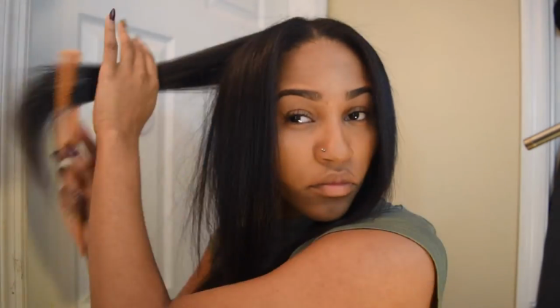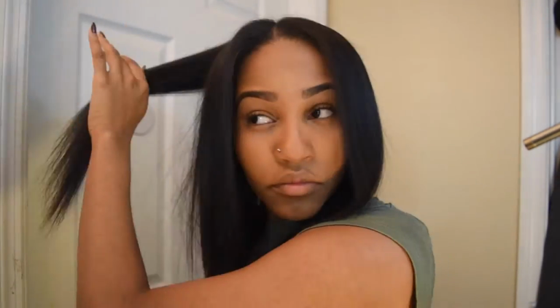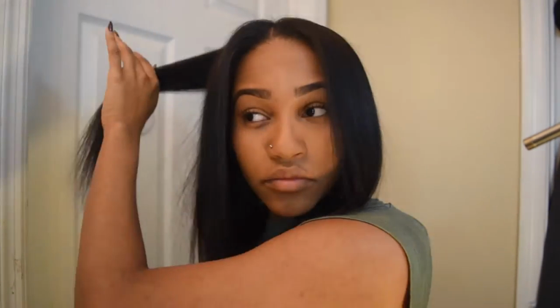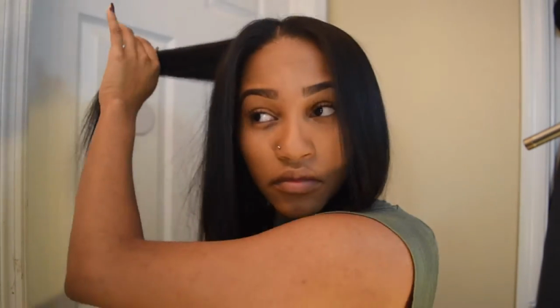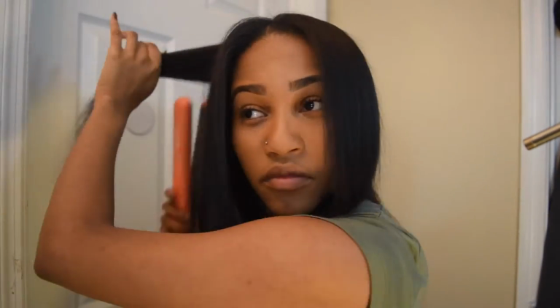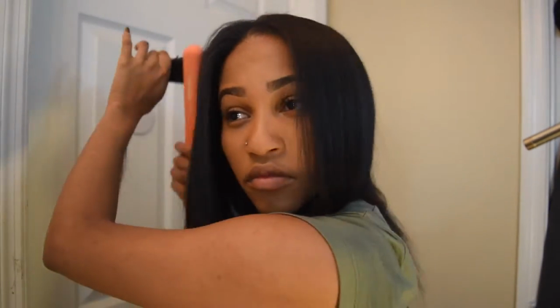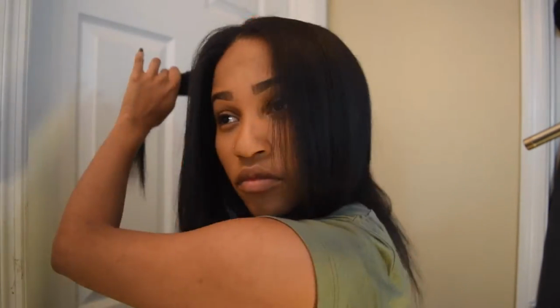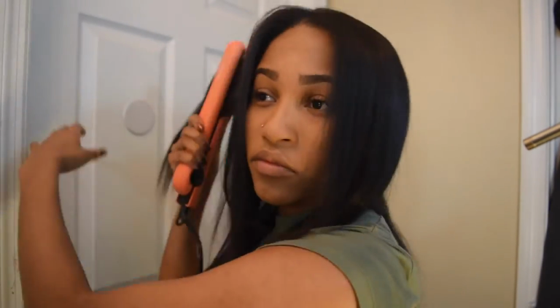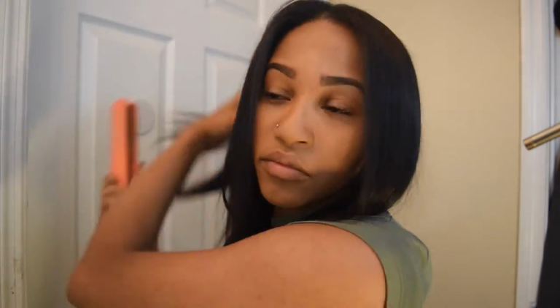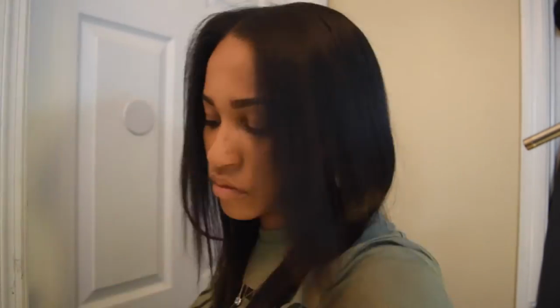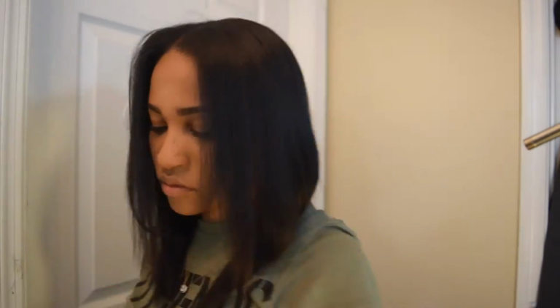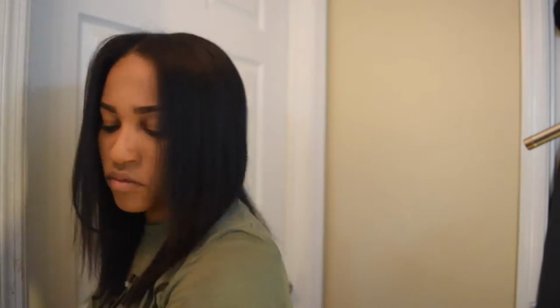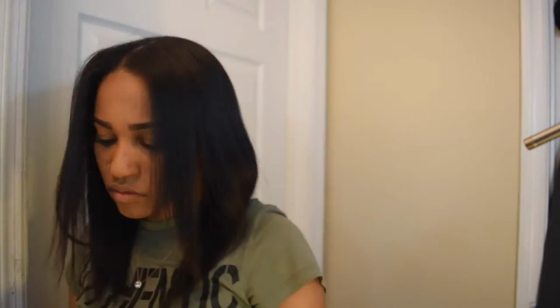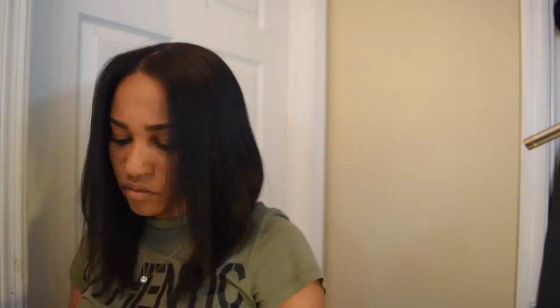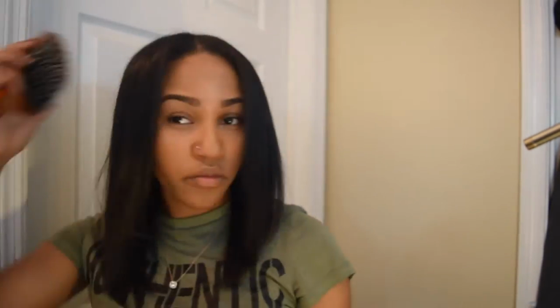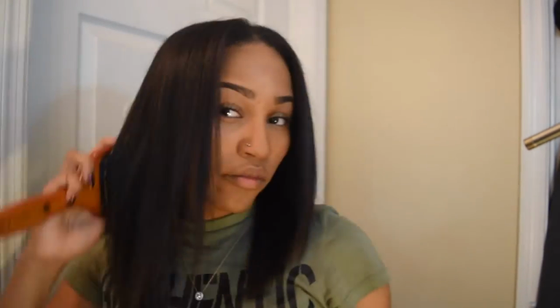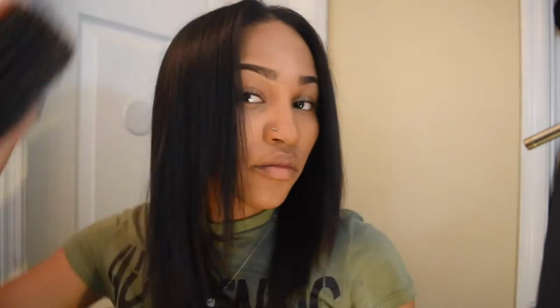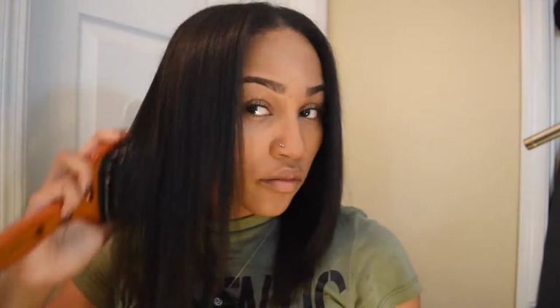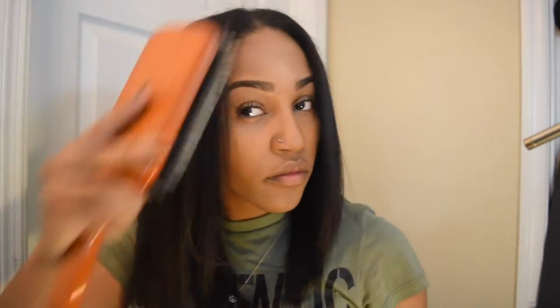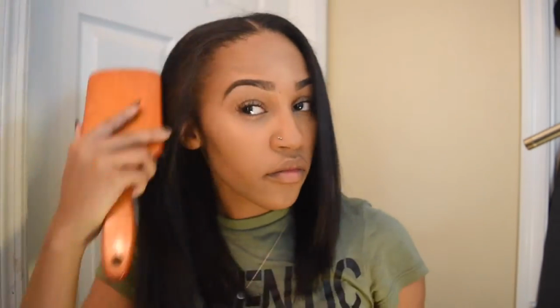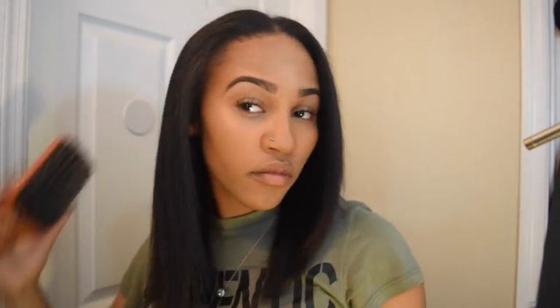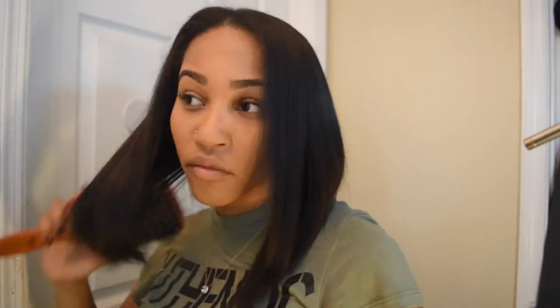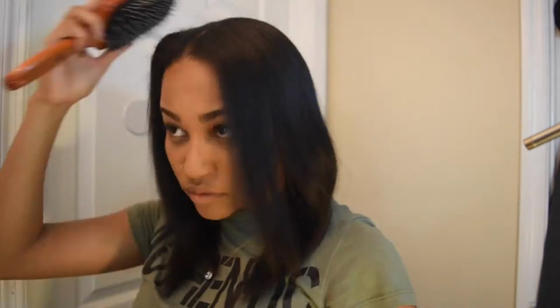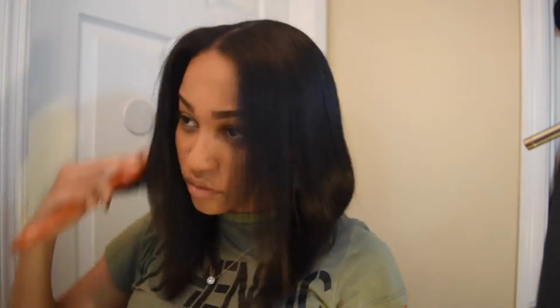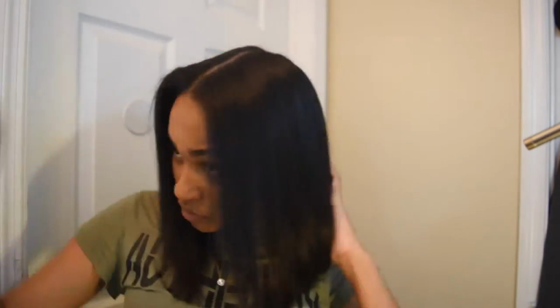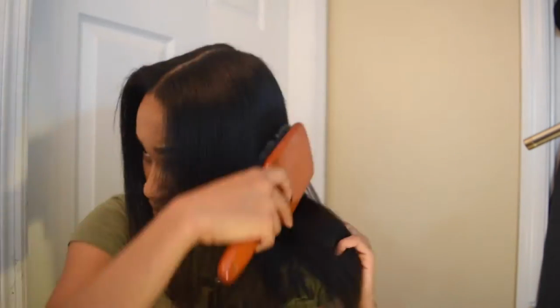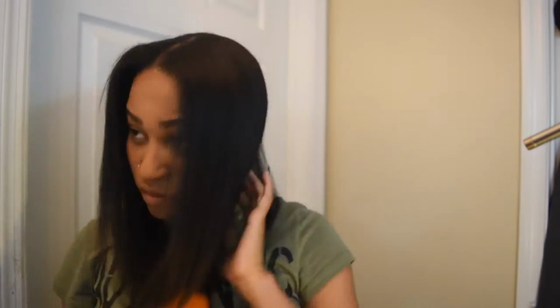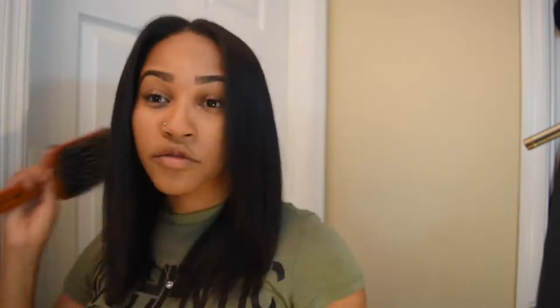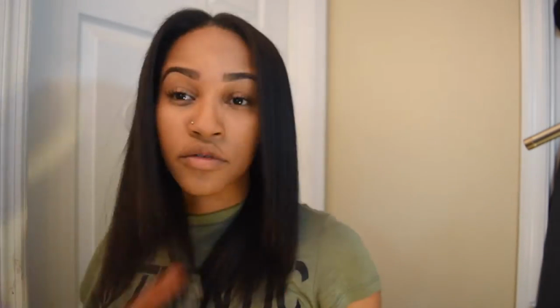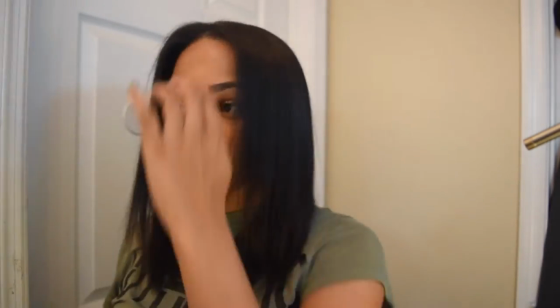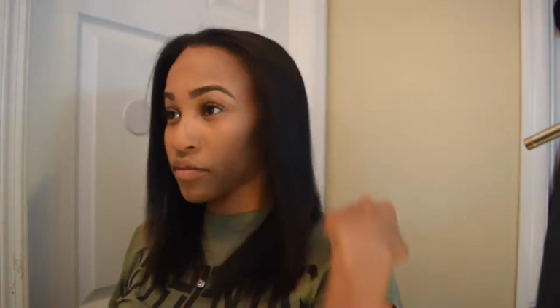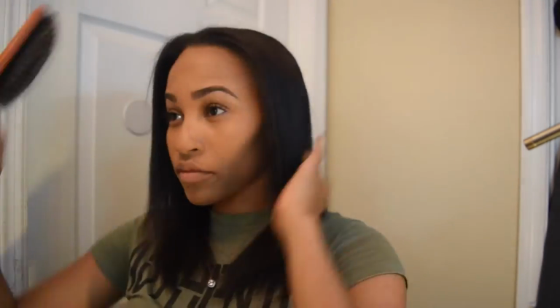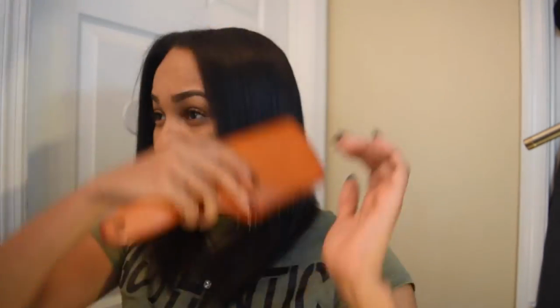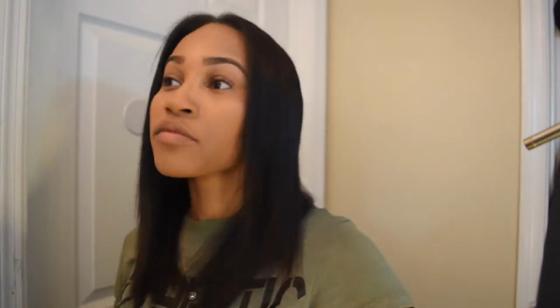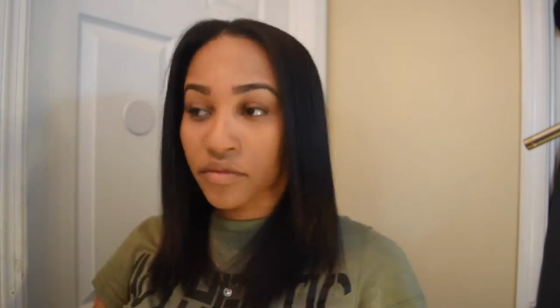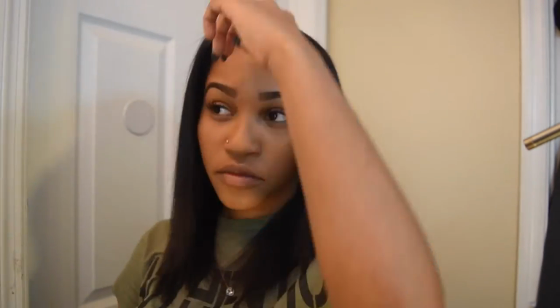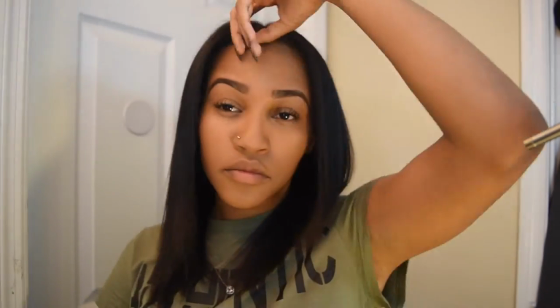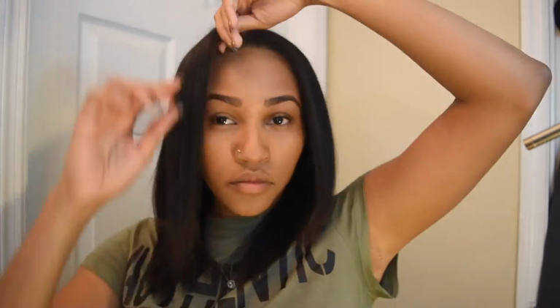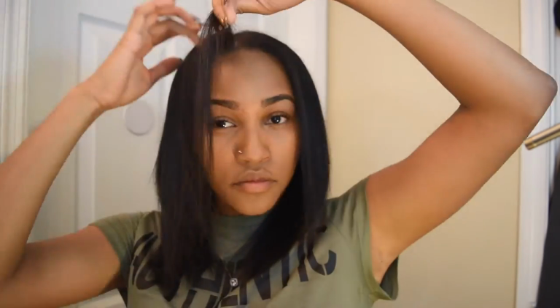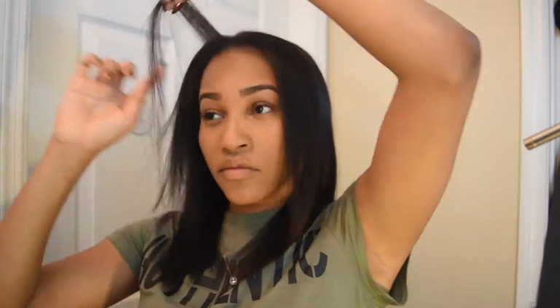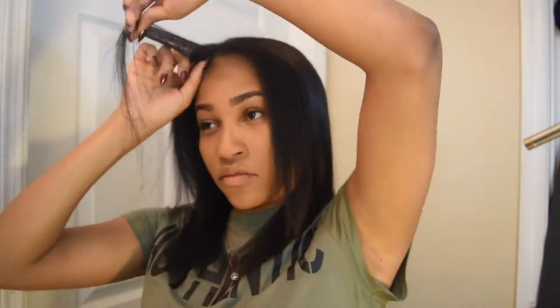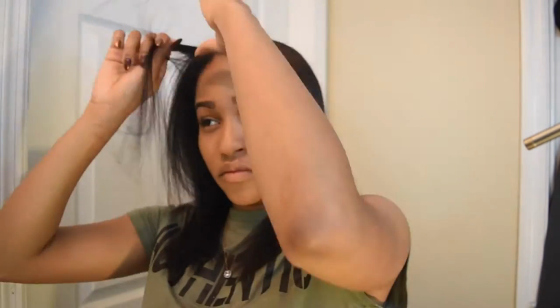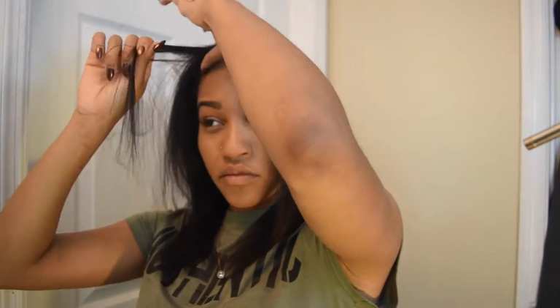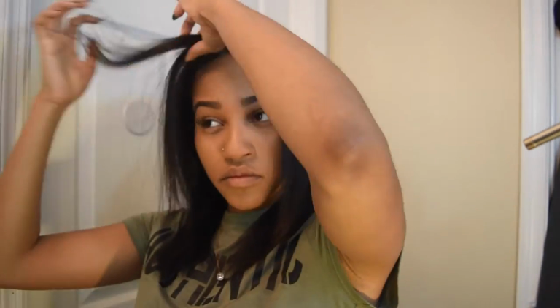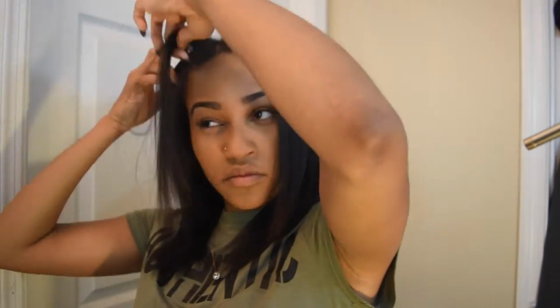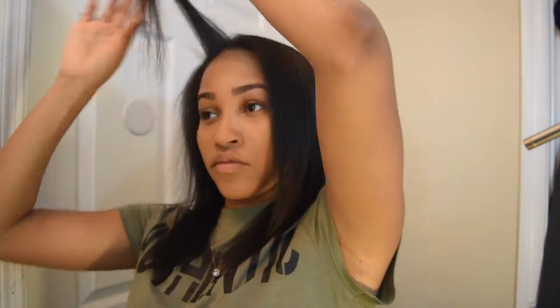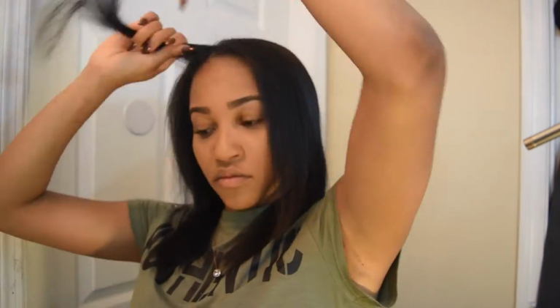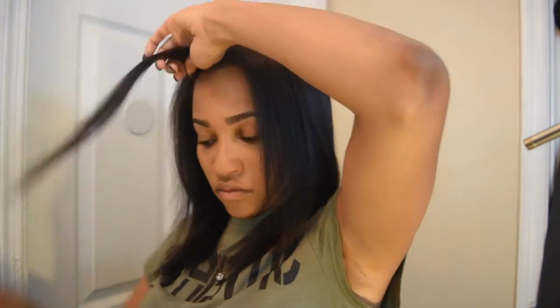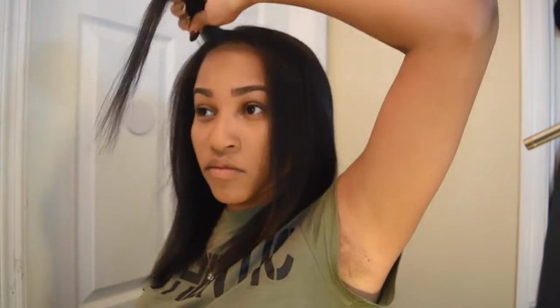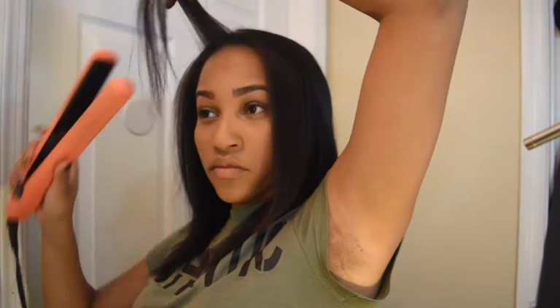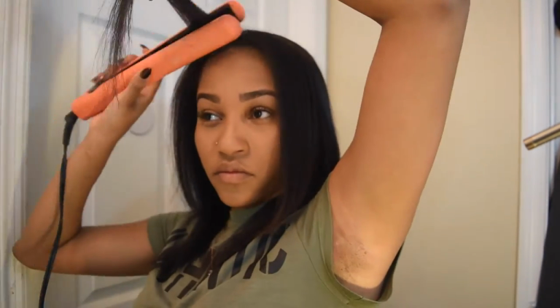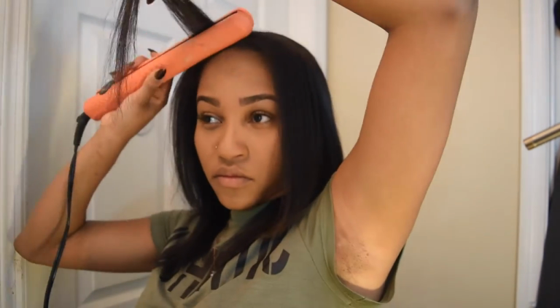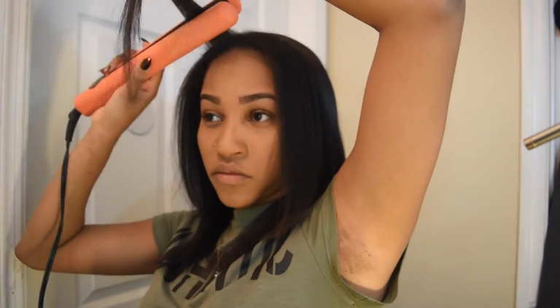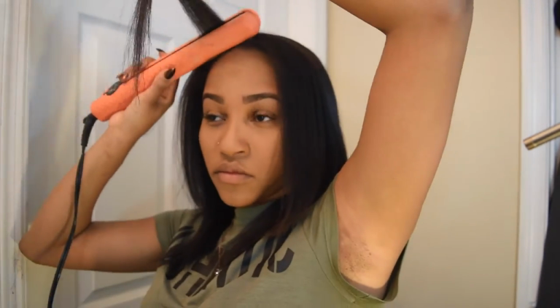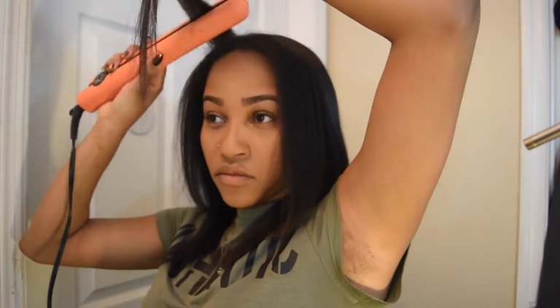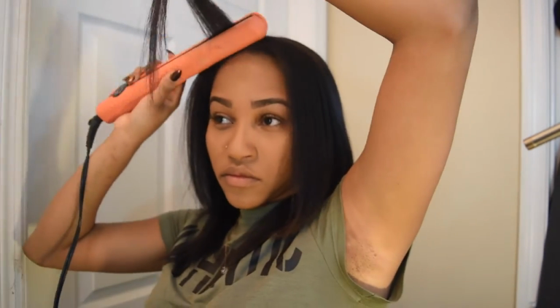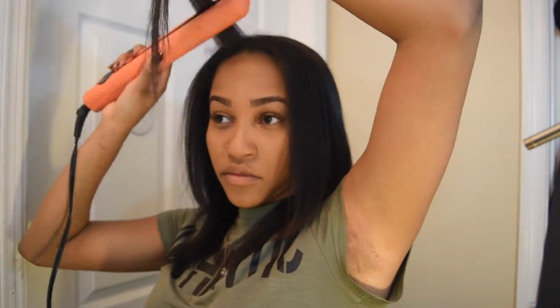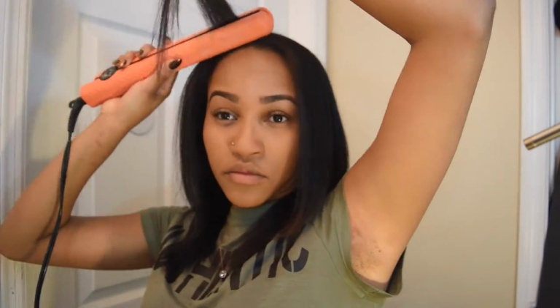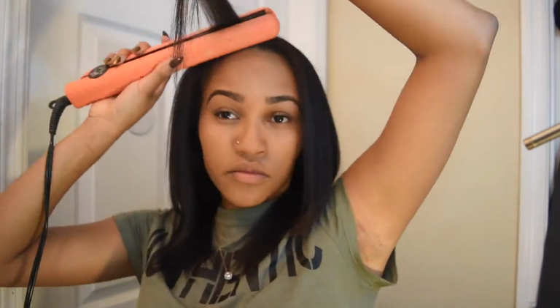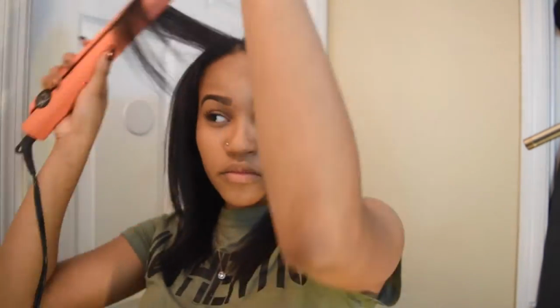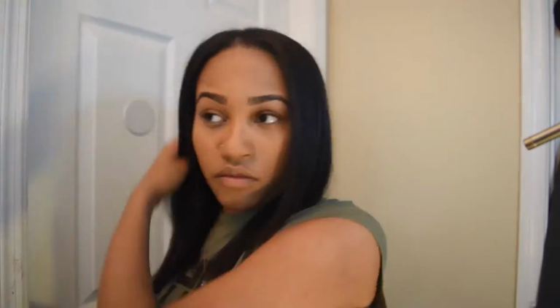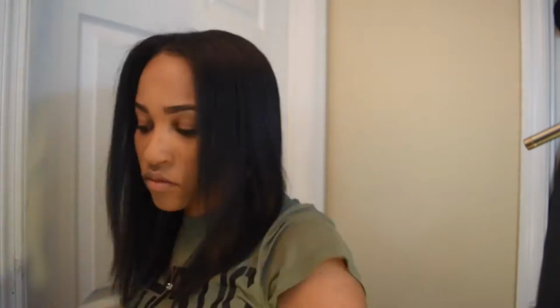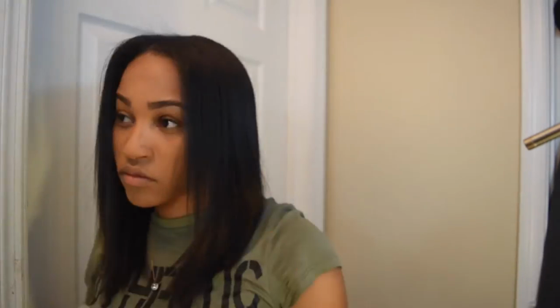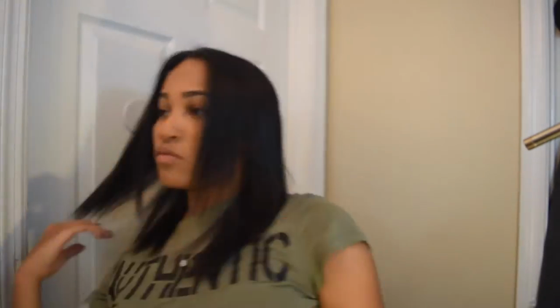Now that I'm finished, I'm going to go through and touch up any areas that I see fit, and then I'm going to wrap my hair.